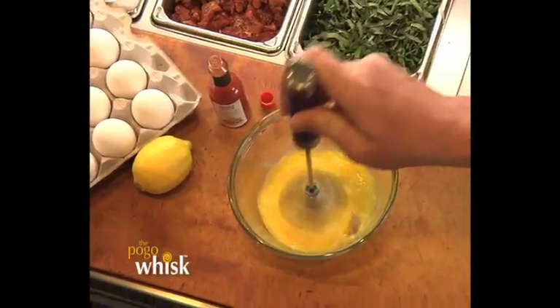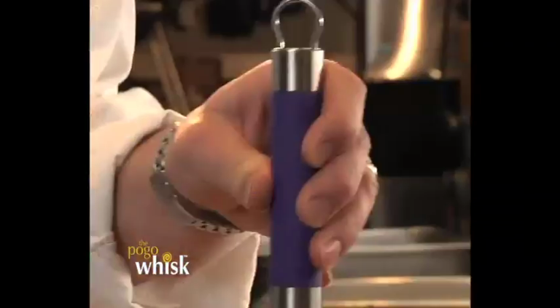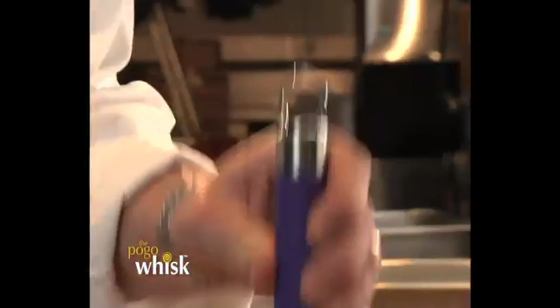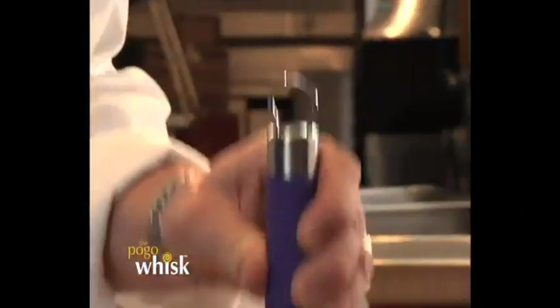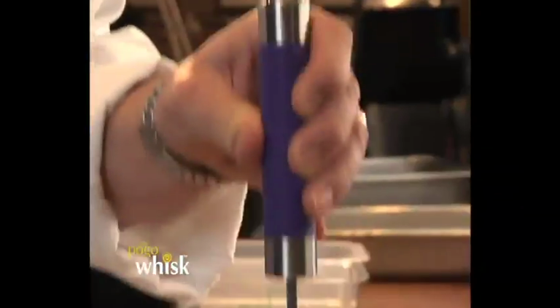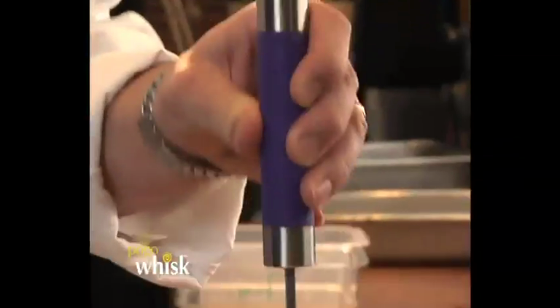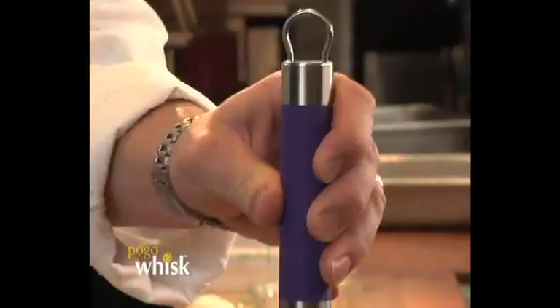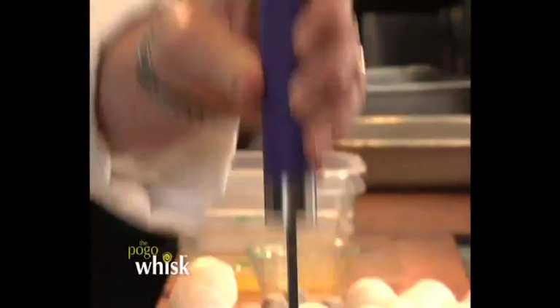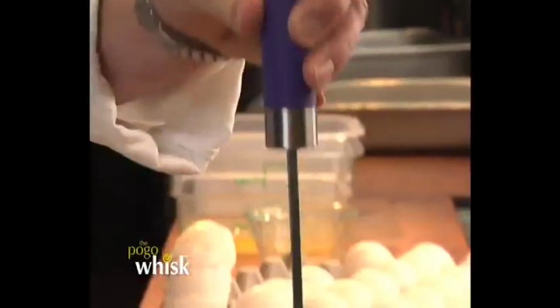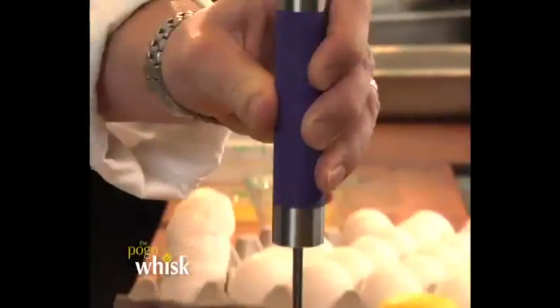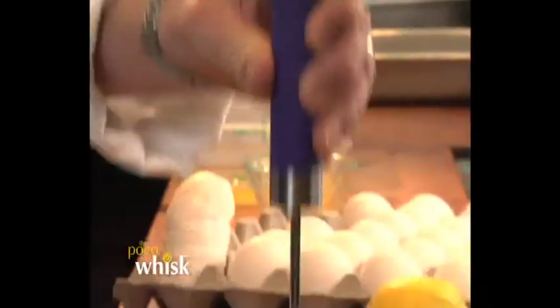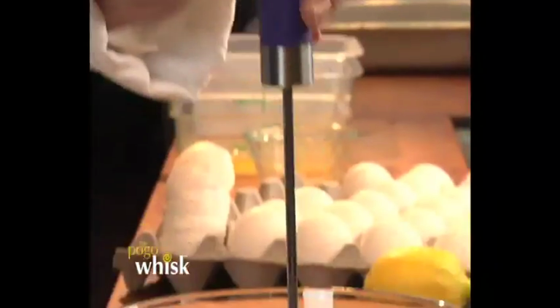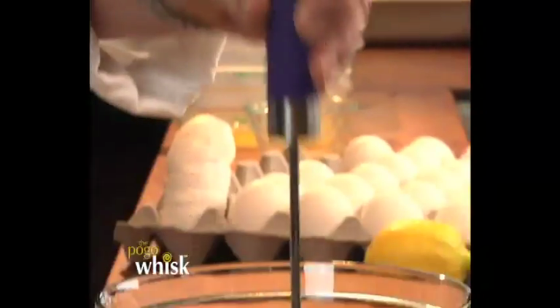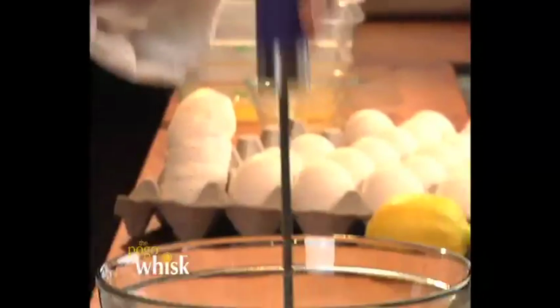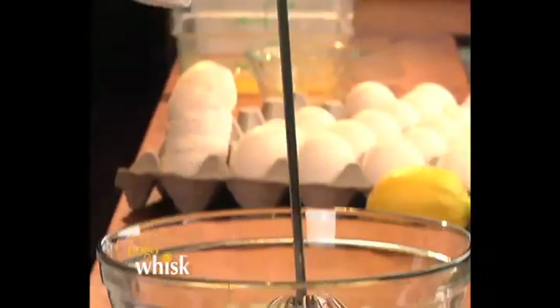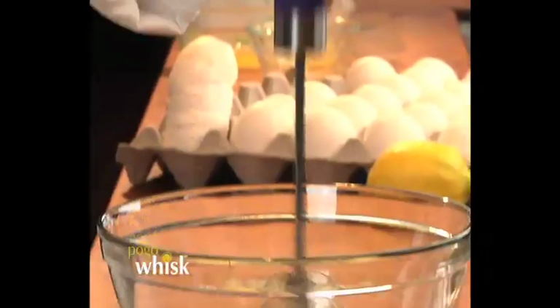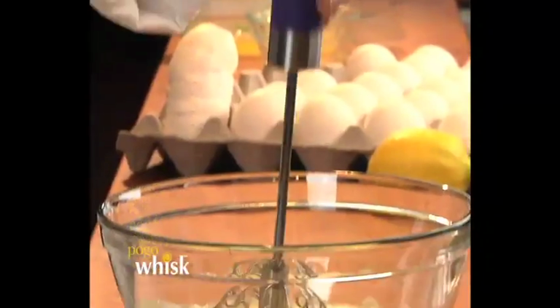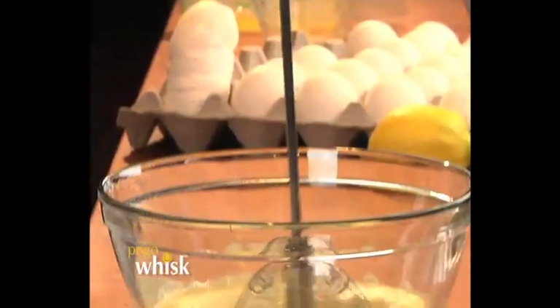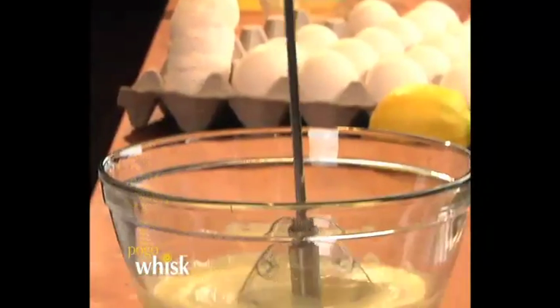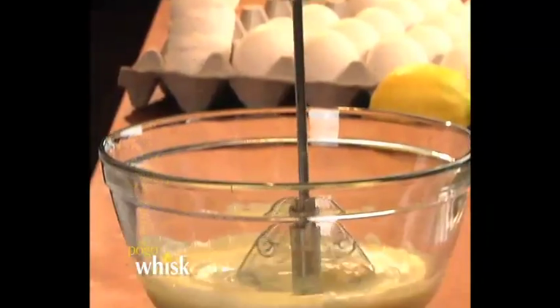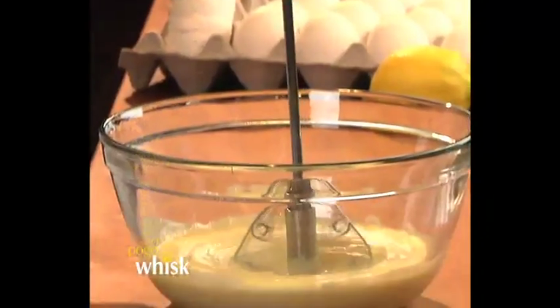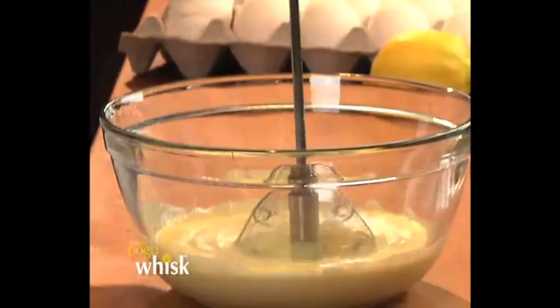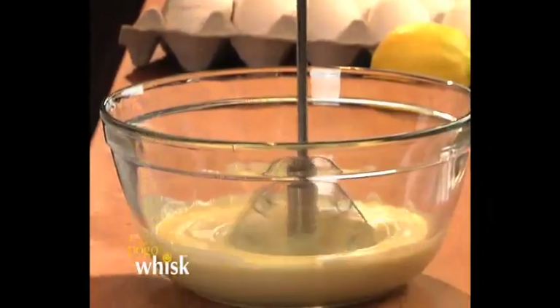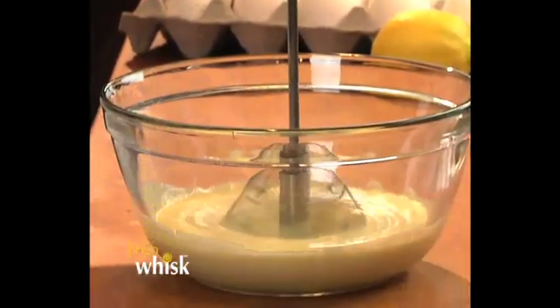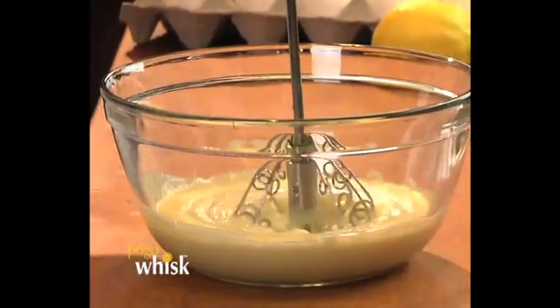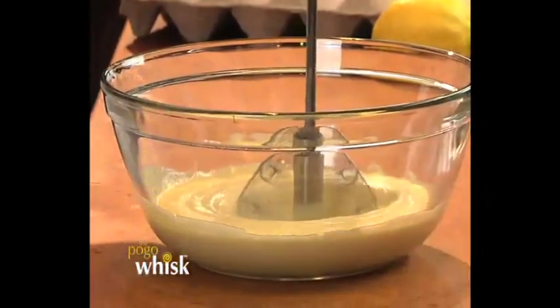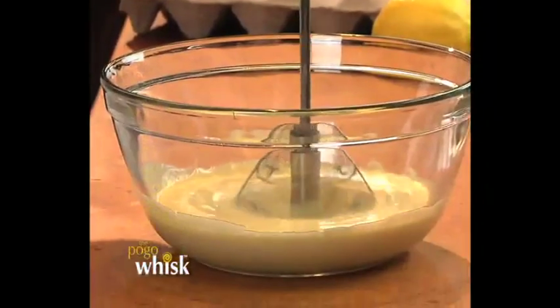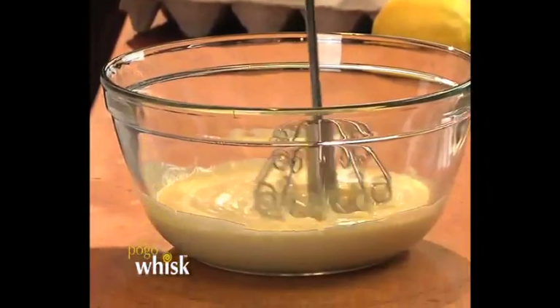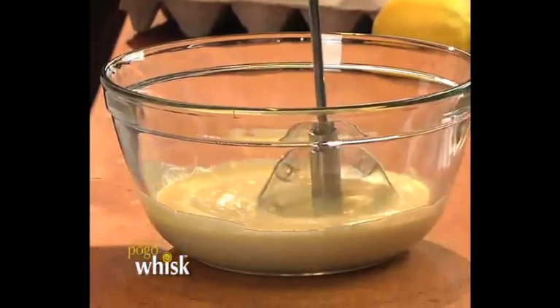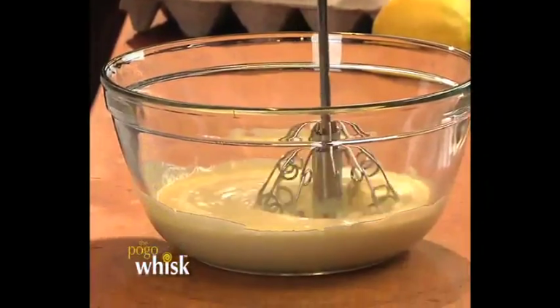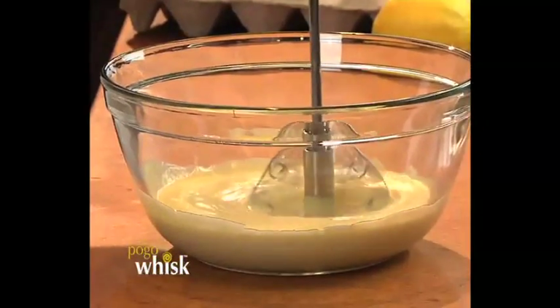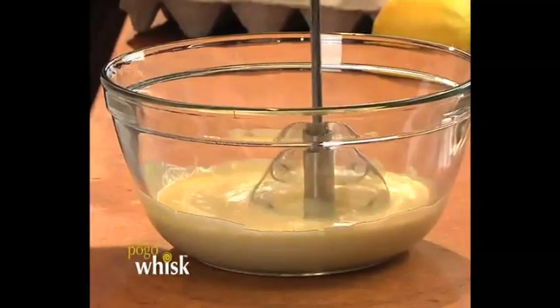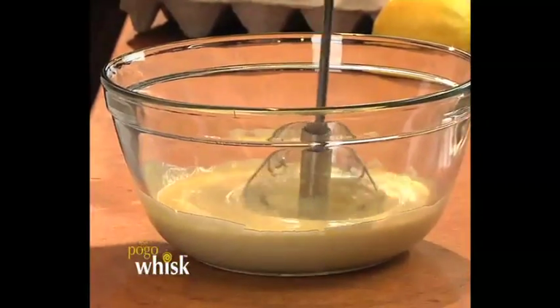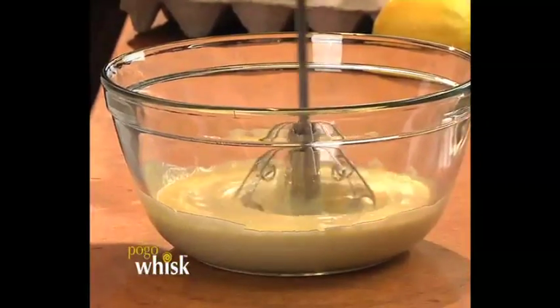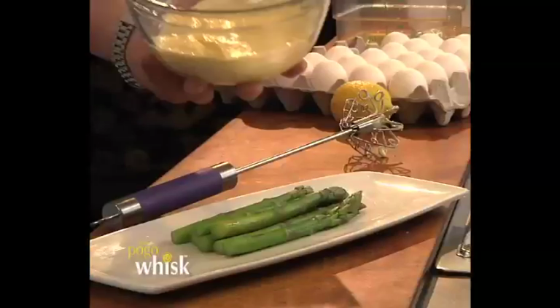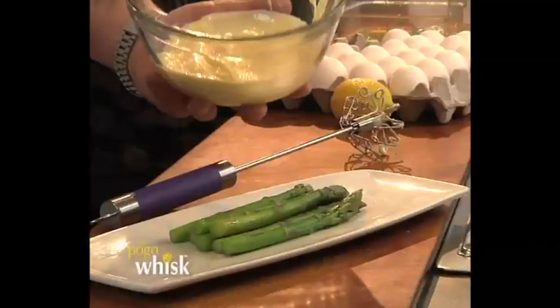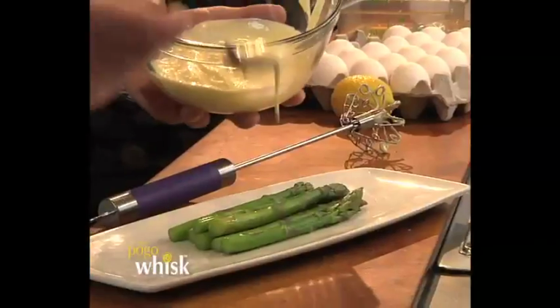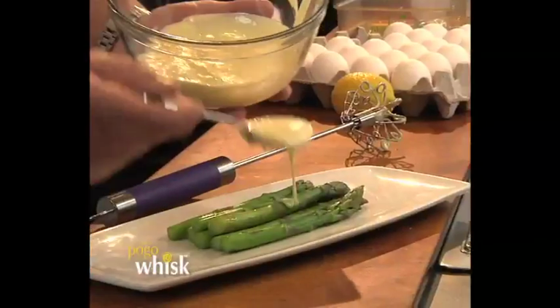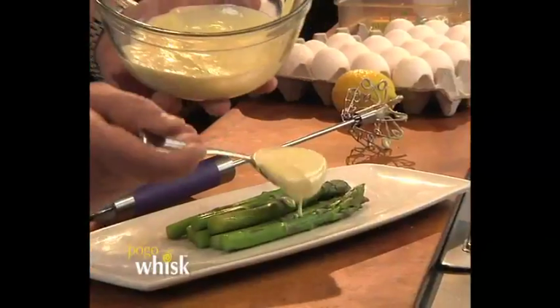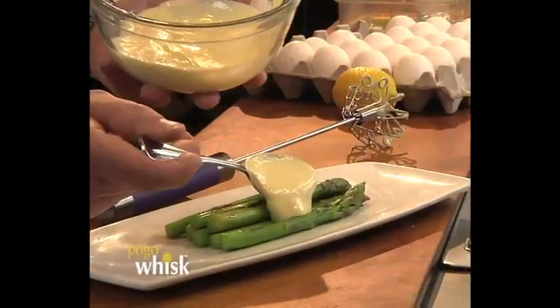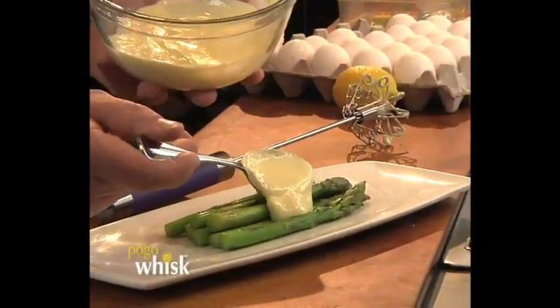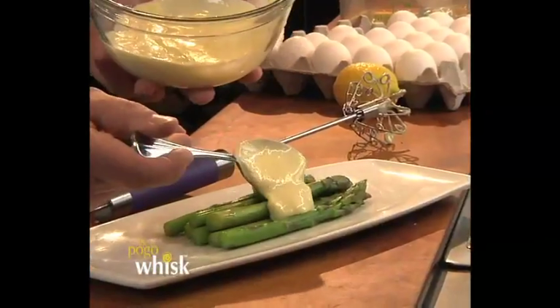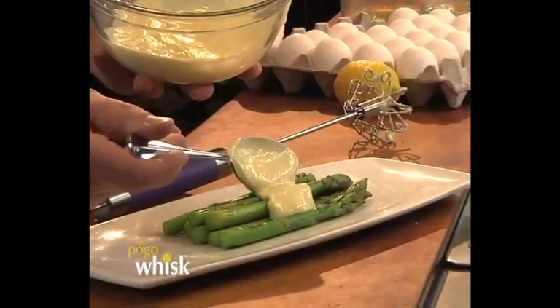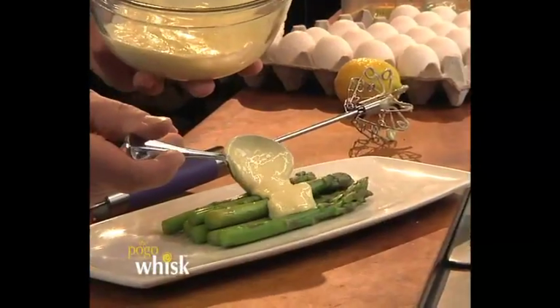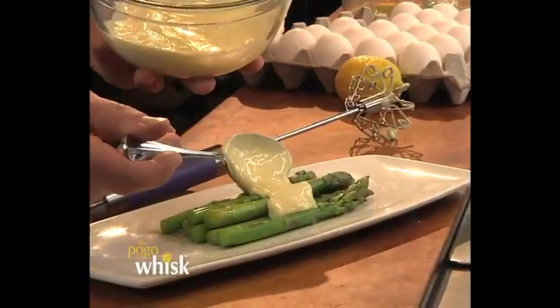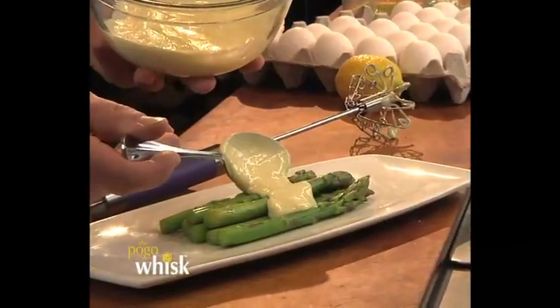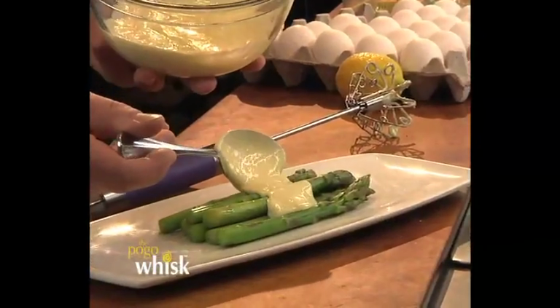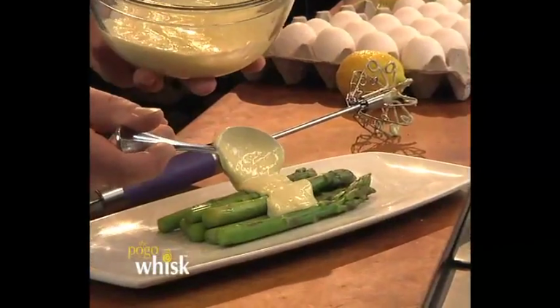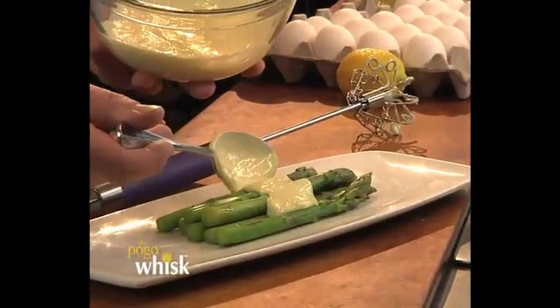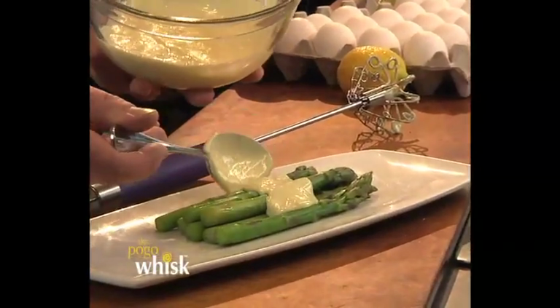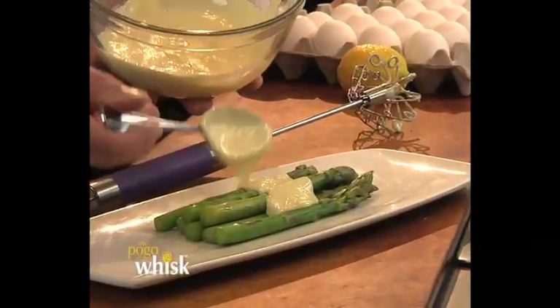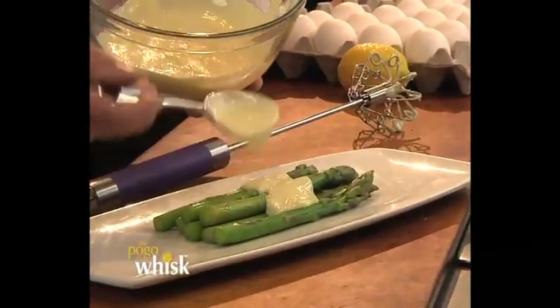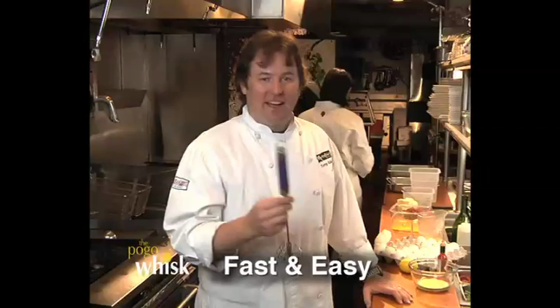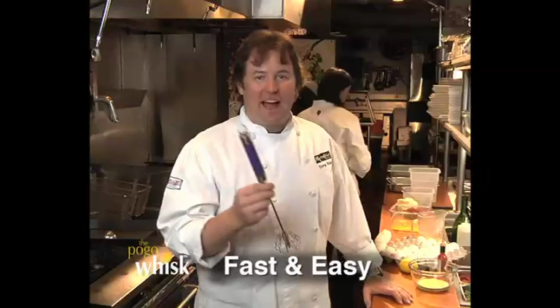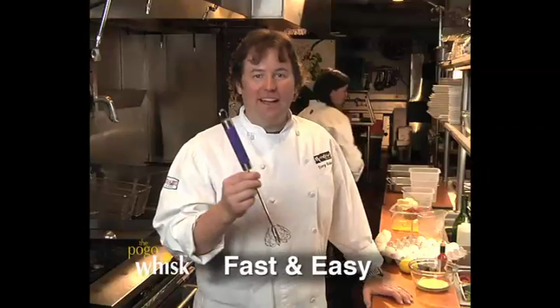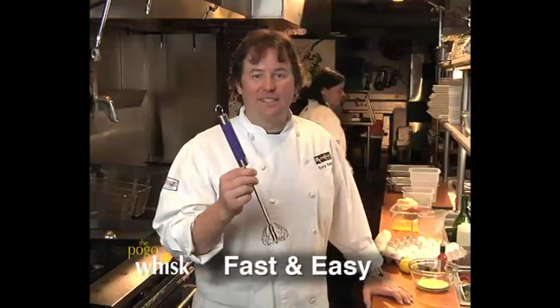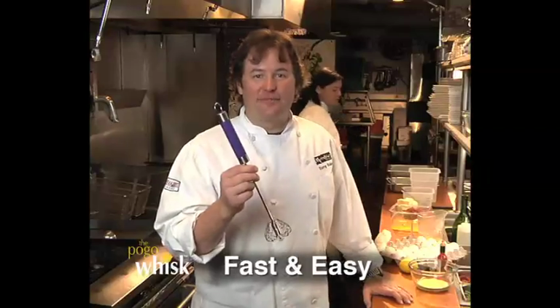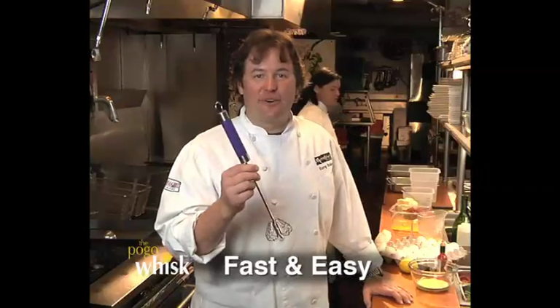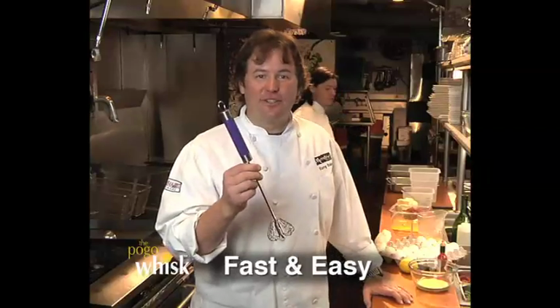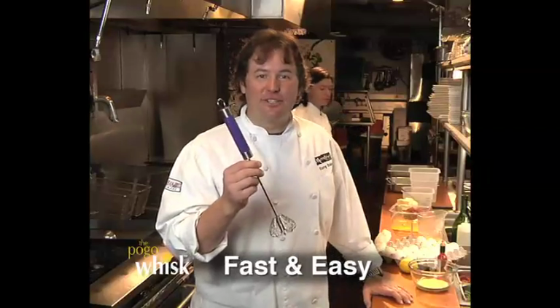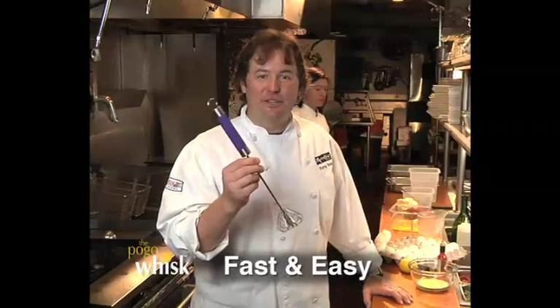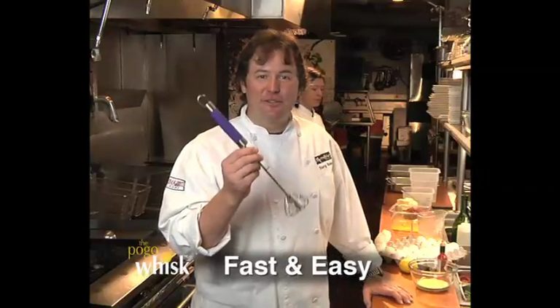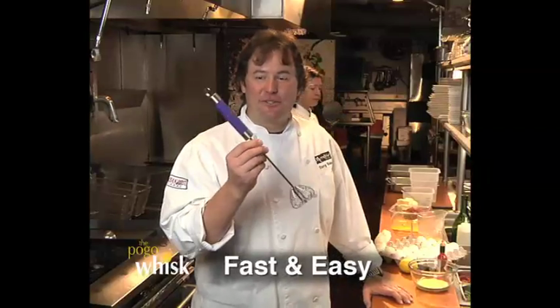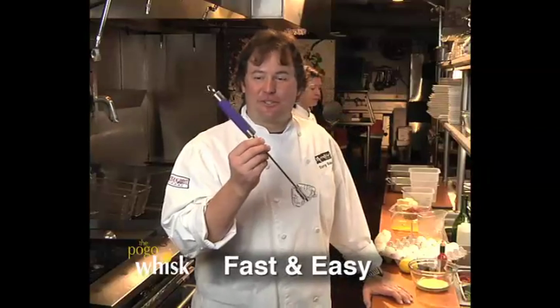With the Pogo Whisk, each push on the handle spins the head multiple times. It aerates my sauce perfectly, and it's fun to use.